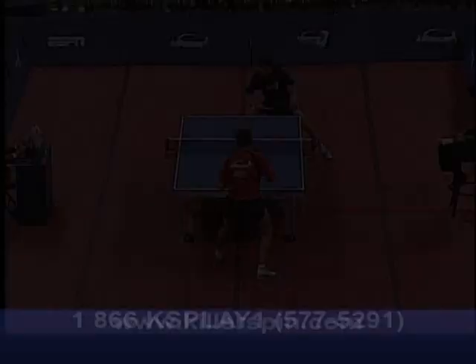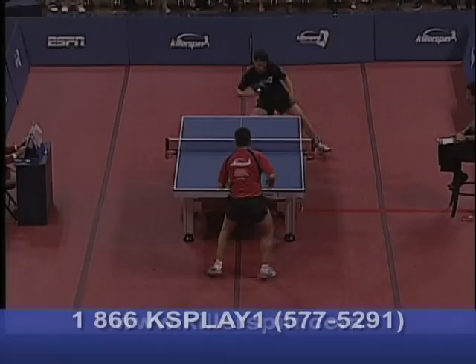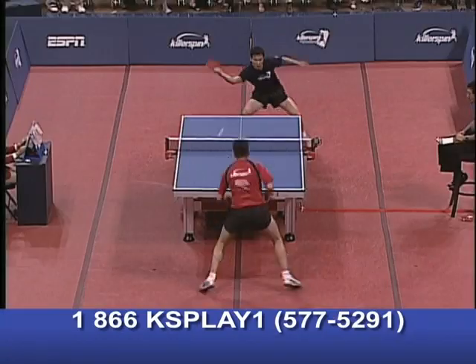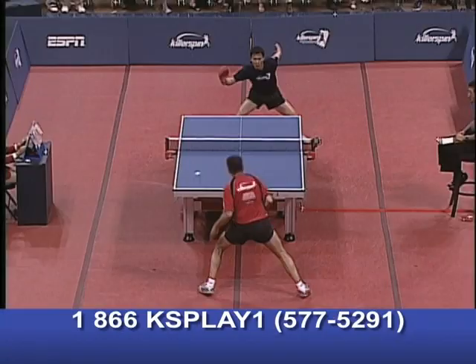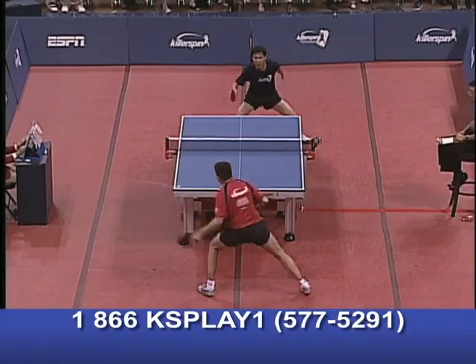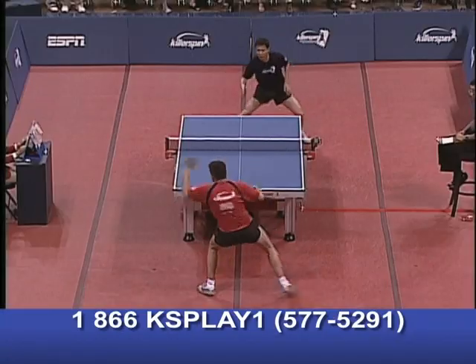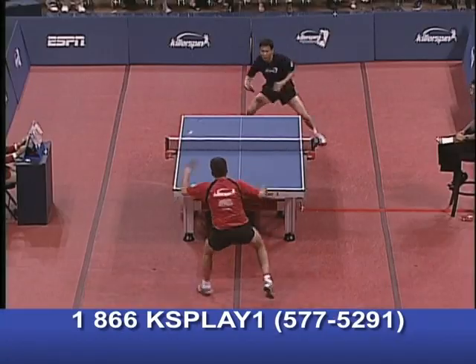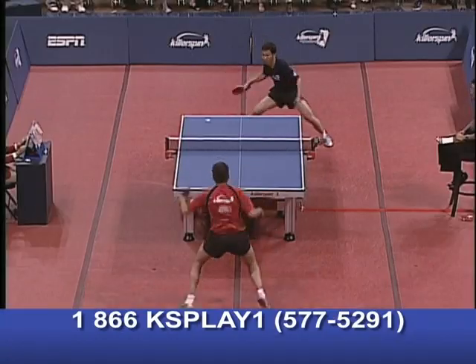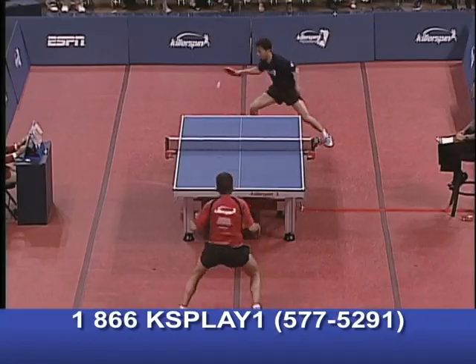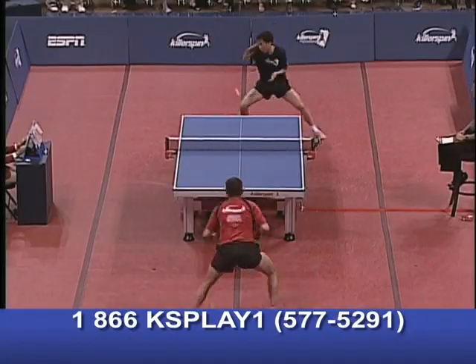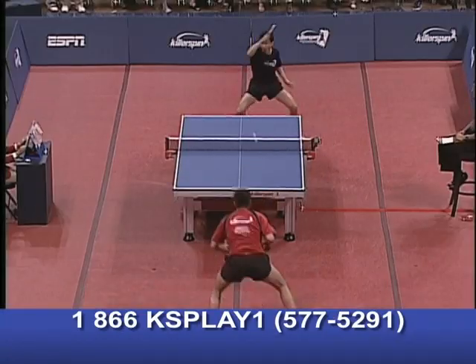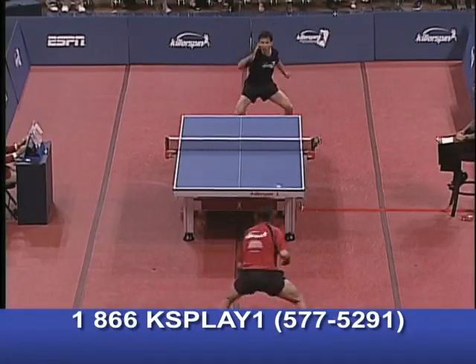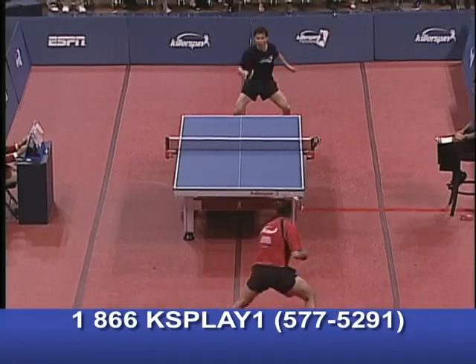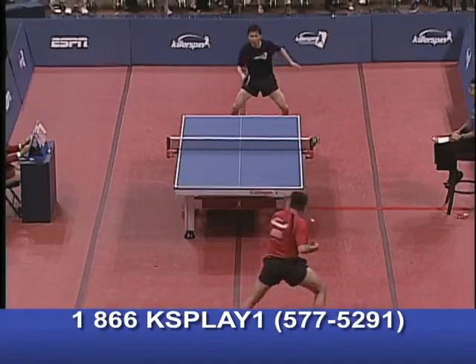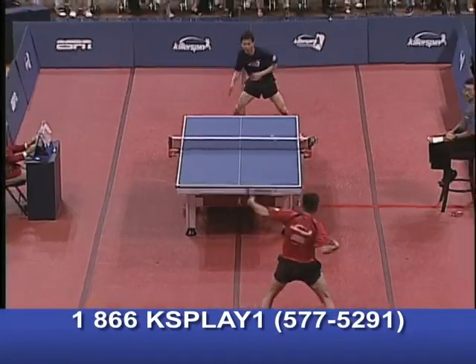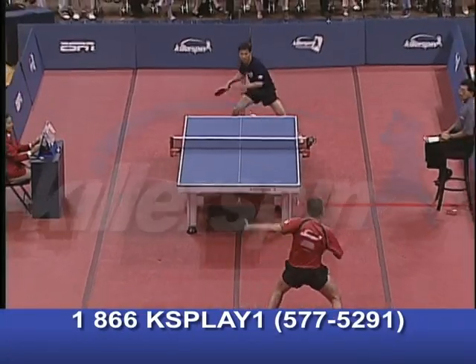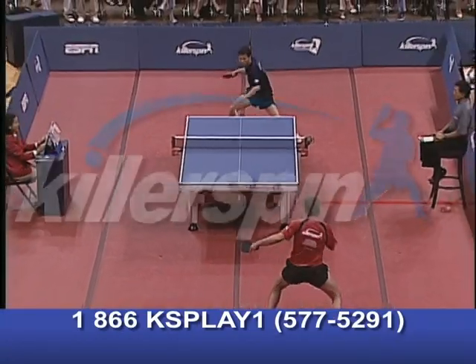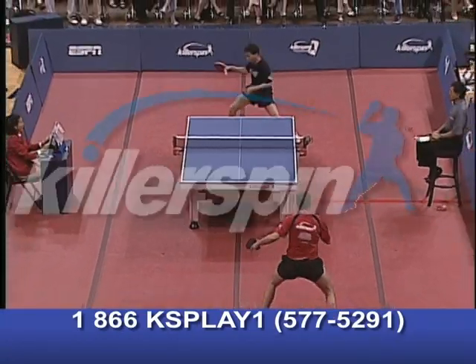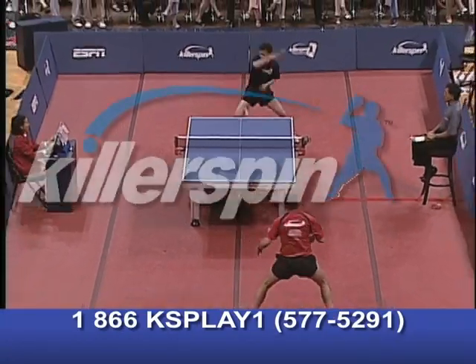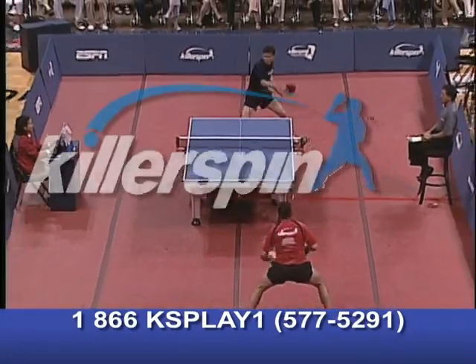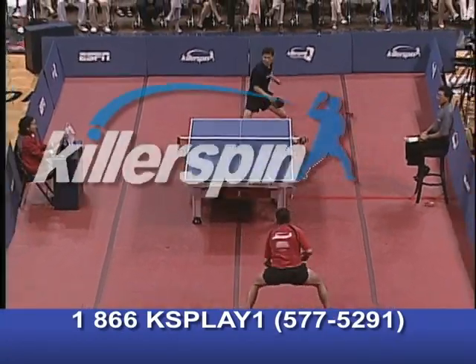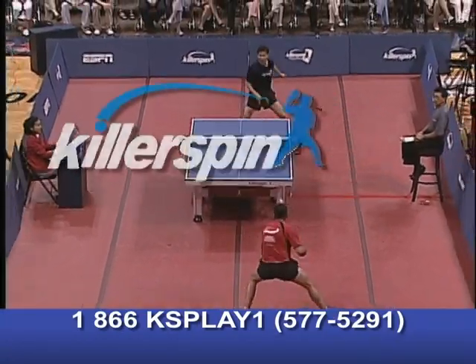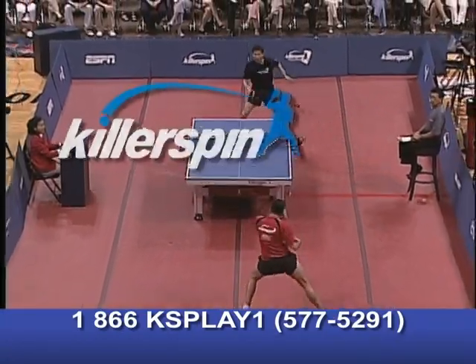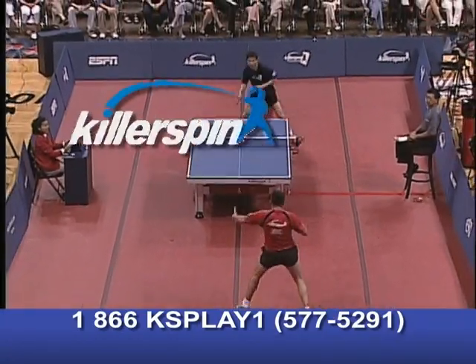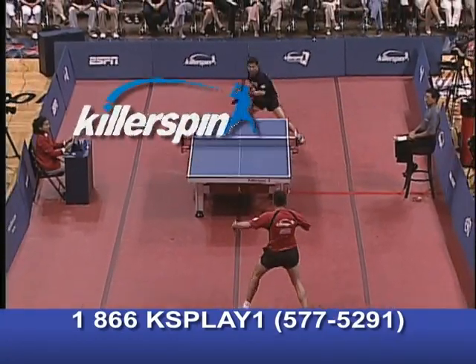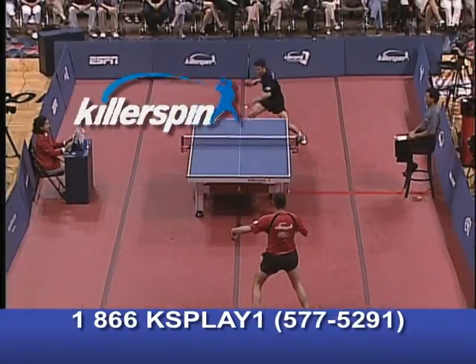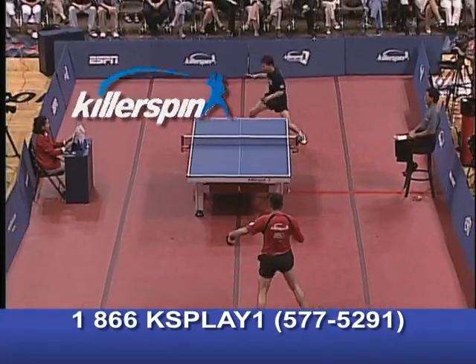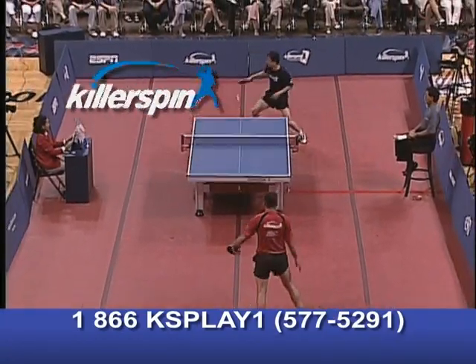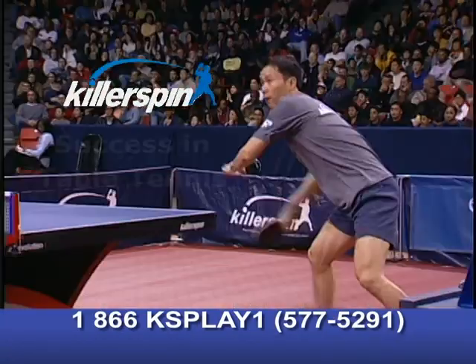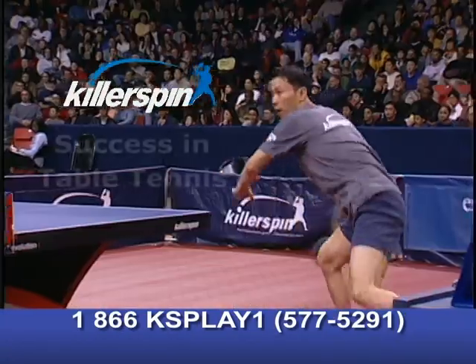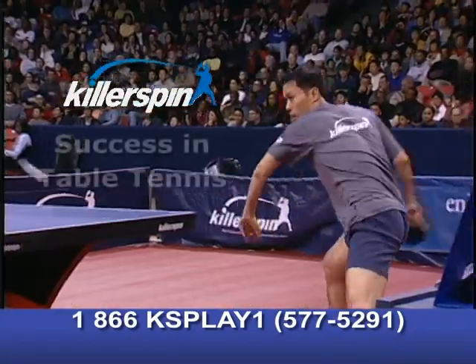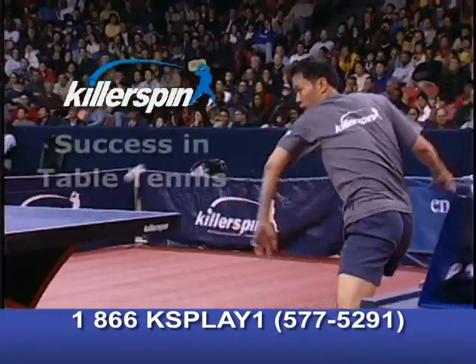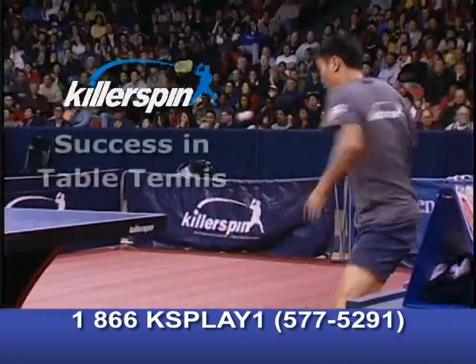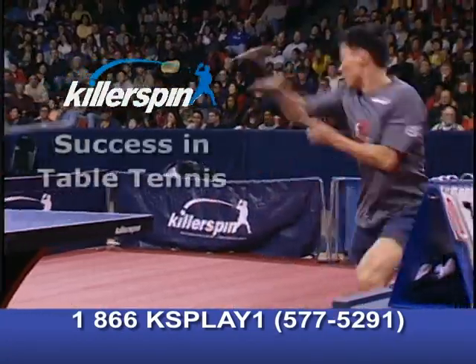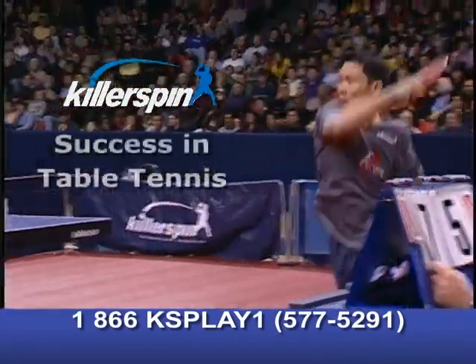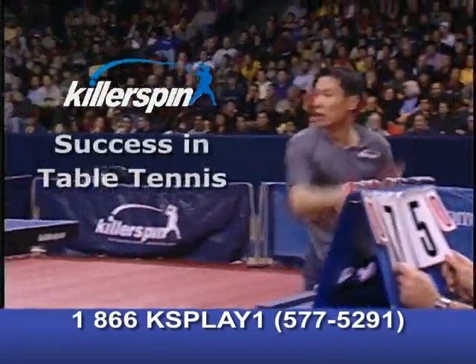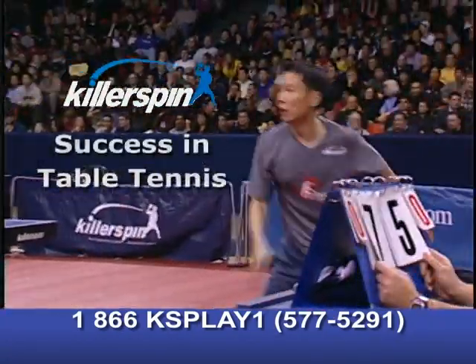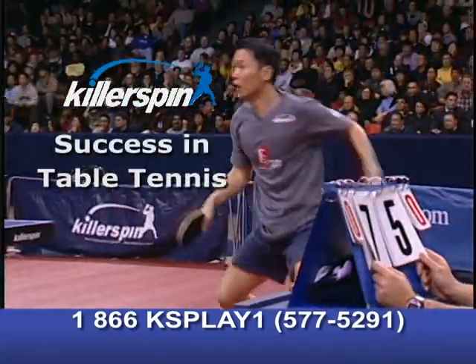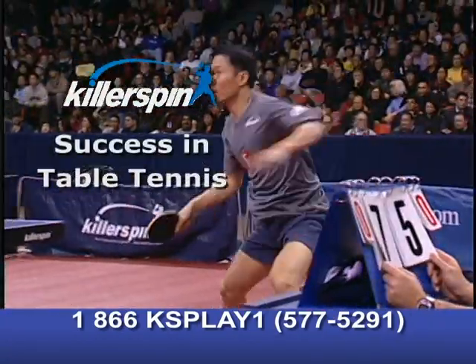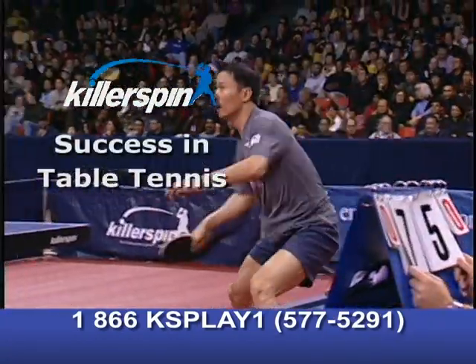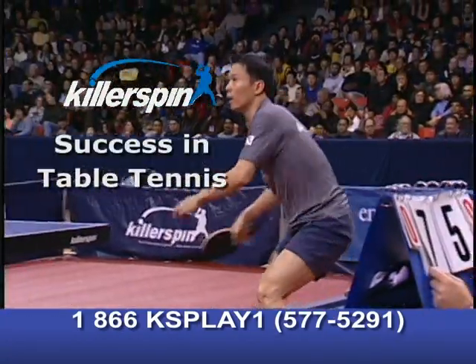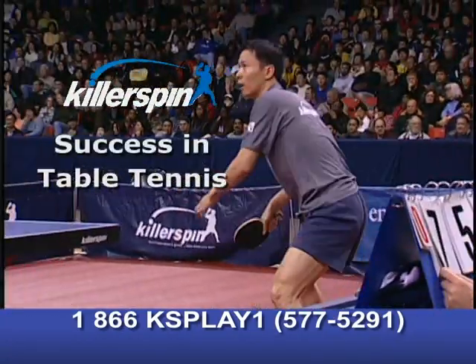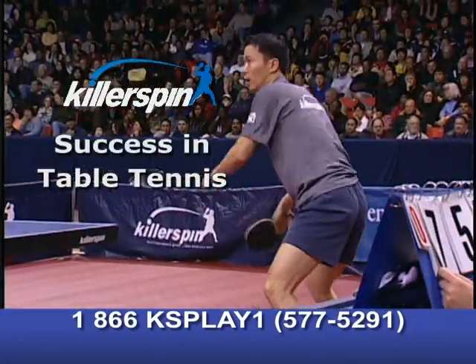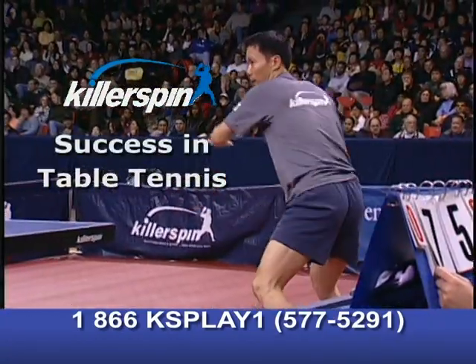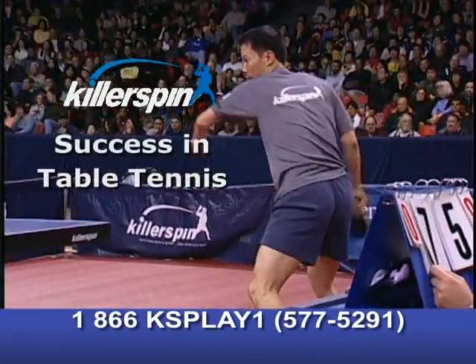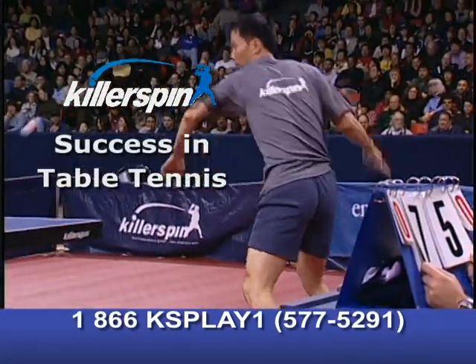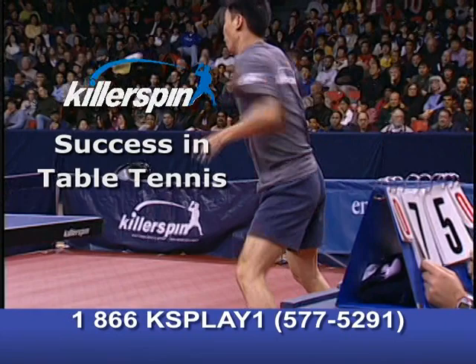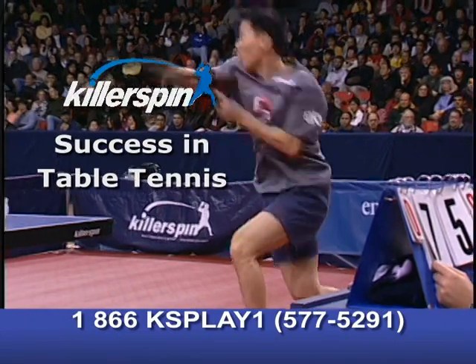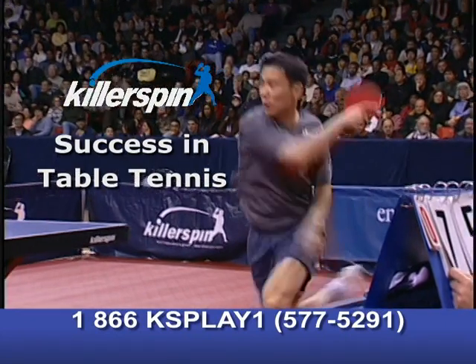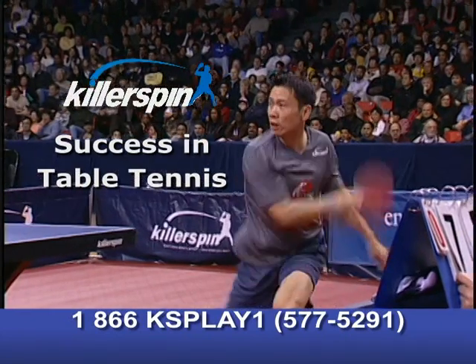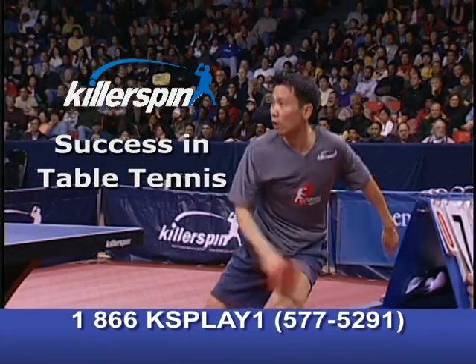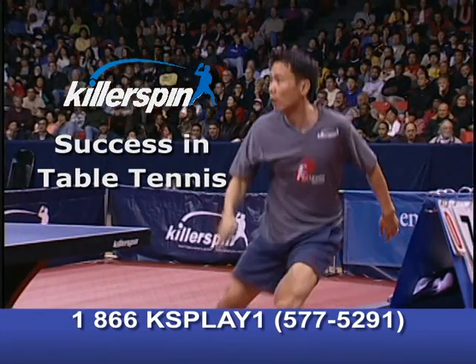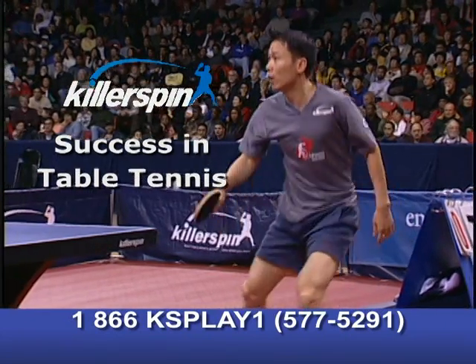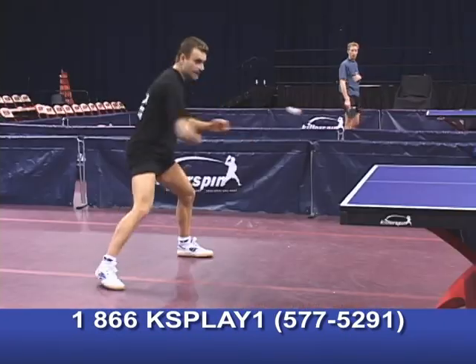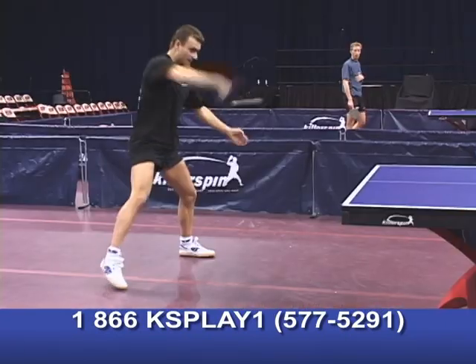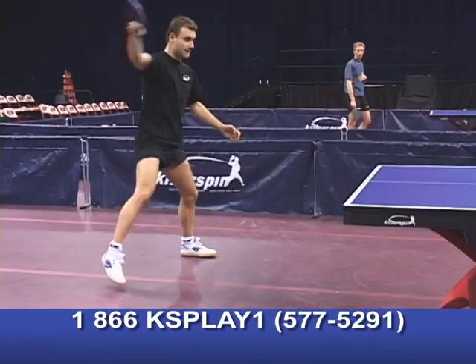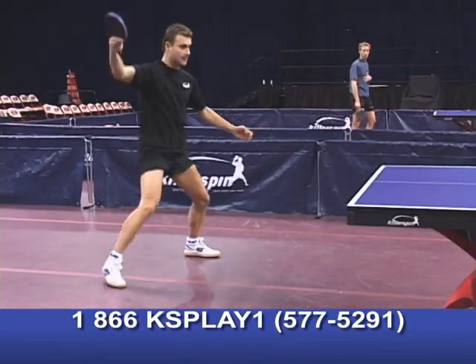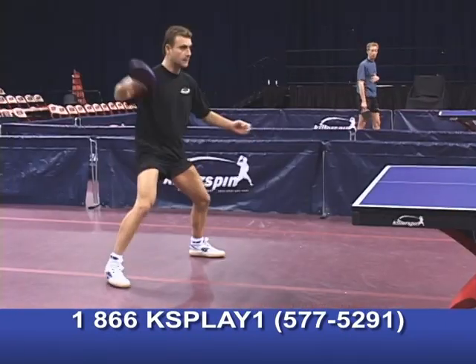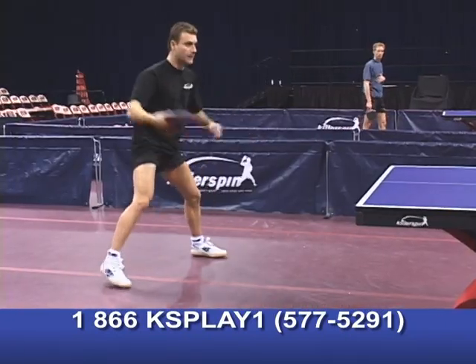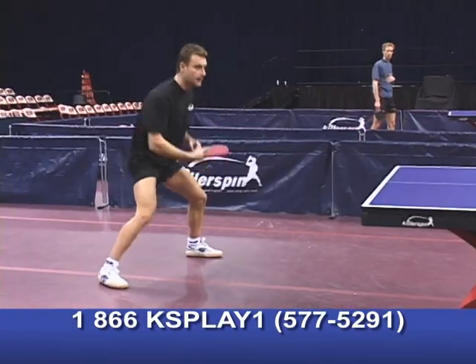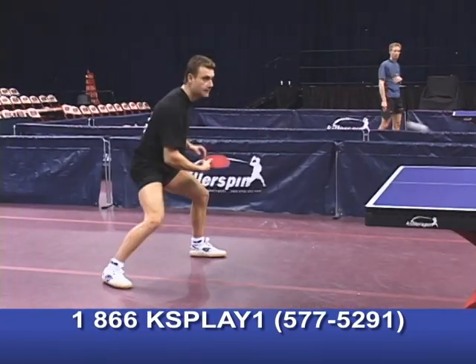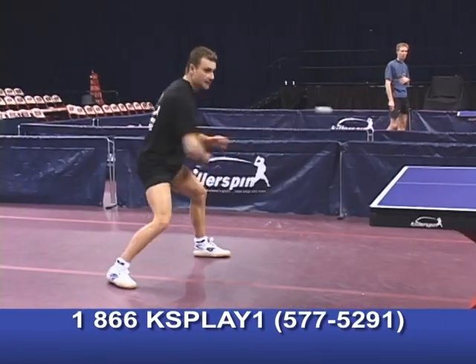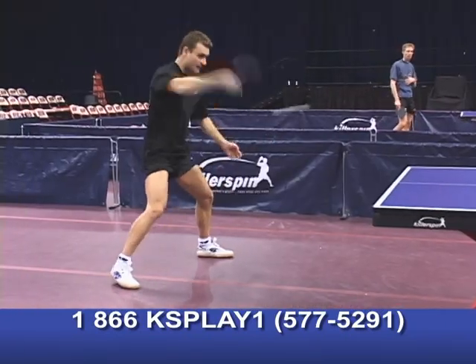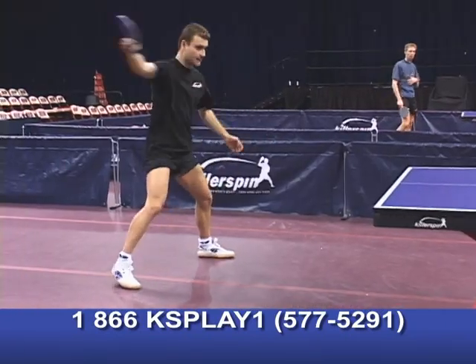Master your spin with Killer Spin Success in Table Tennis DVD. This comprehensive program is a step-by-step guide to learning the world's fastest sport.